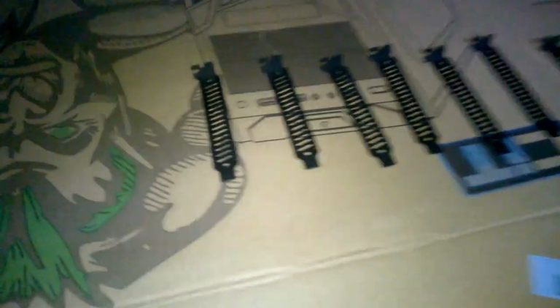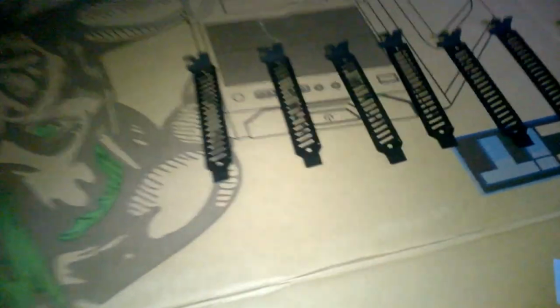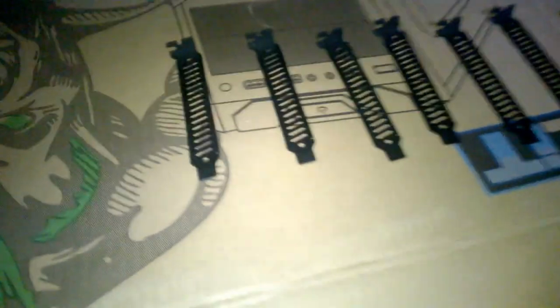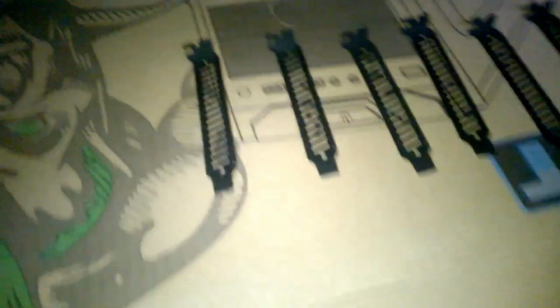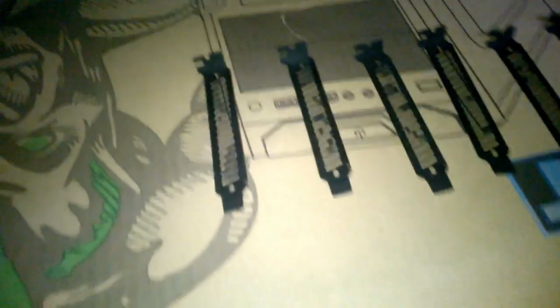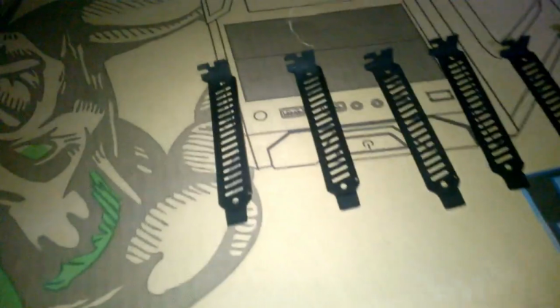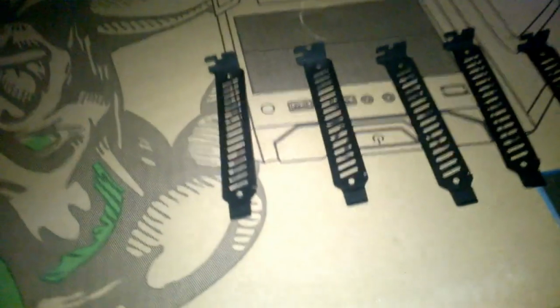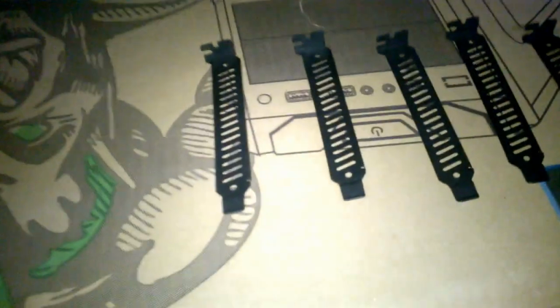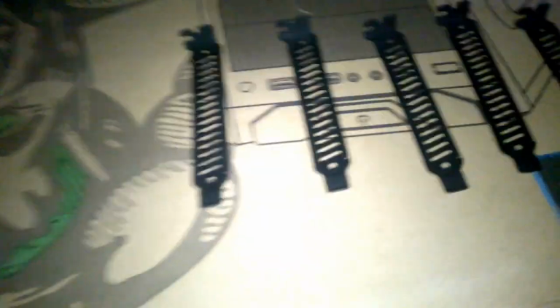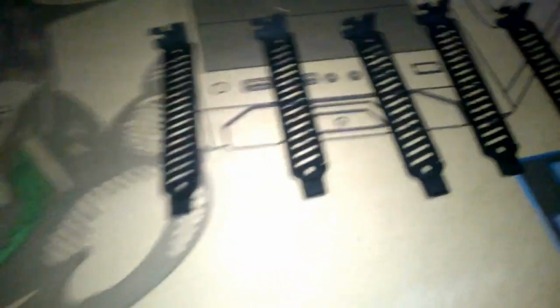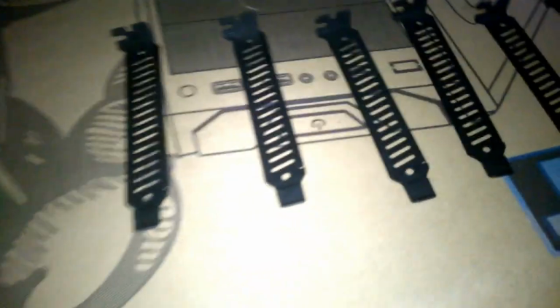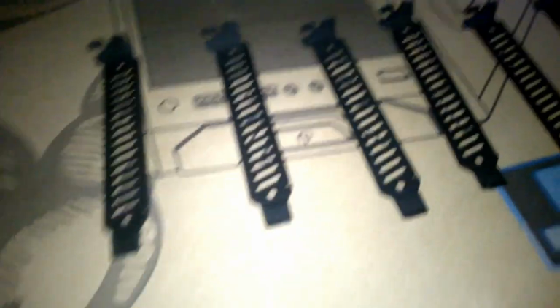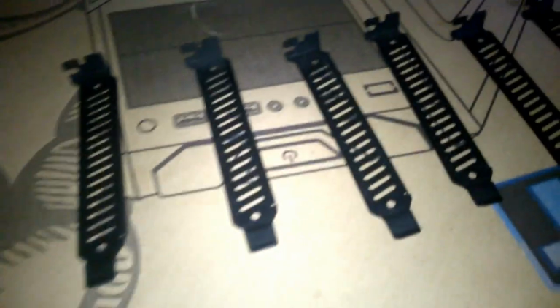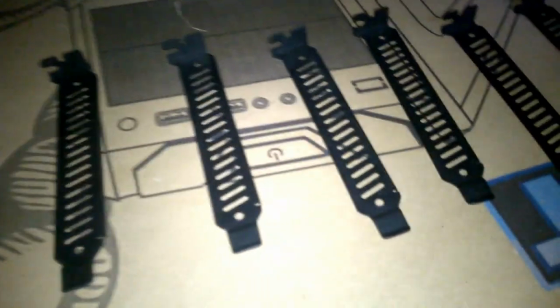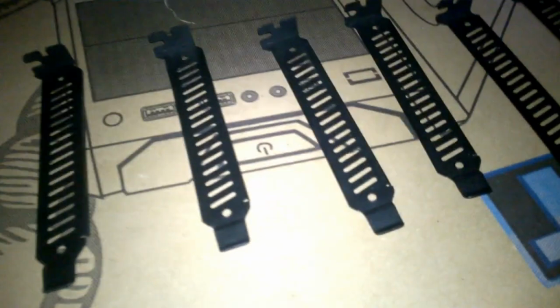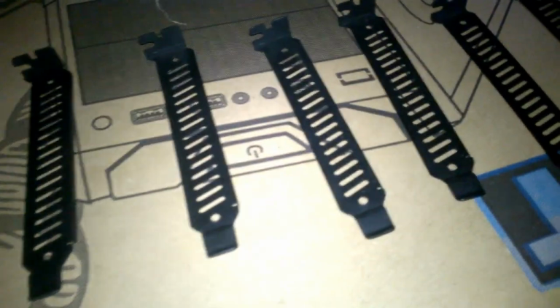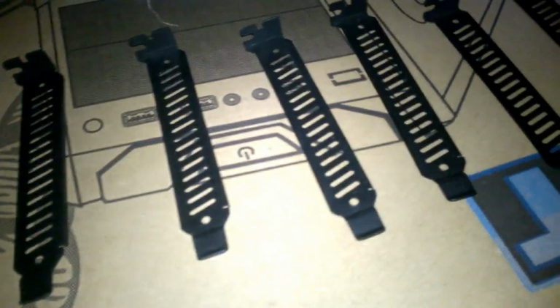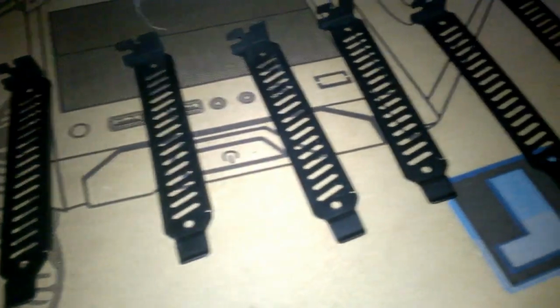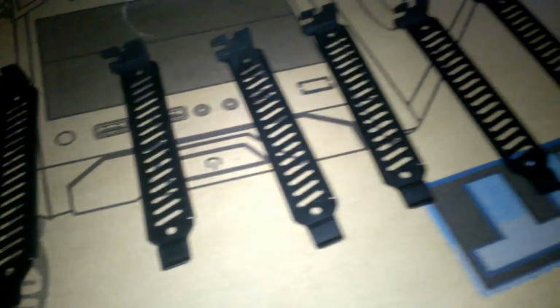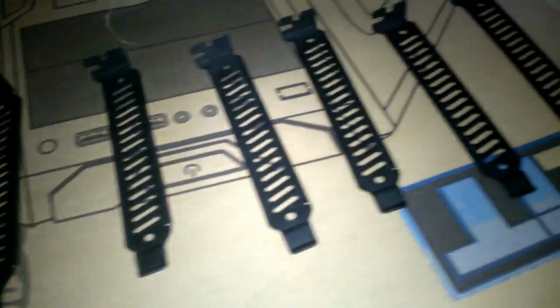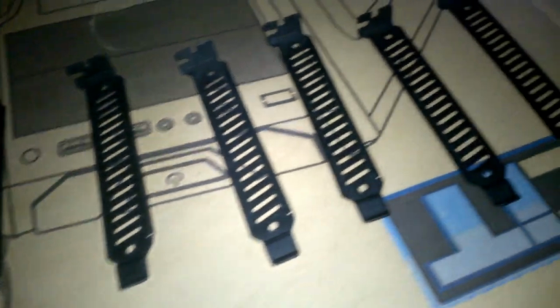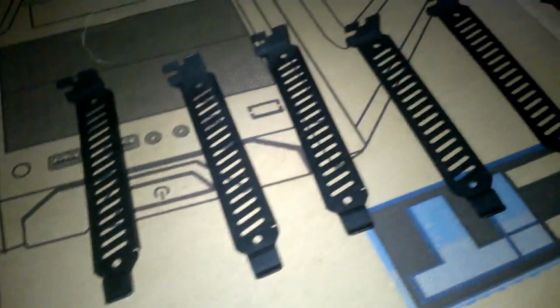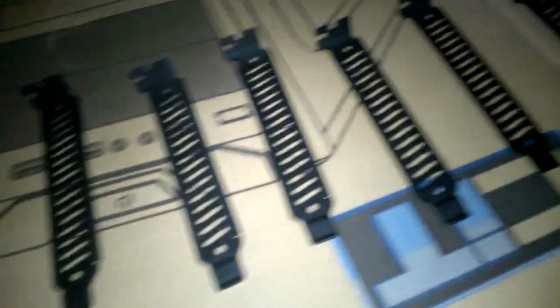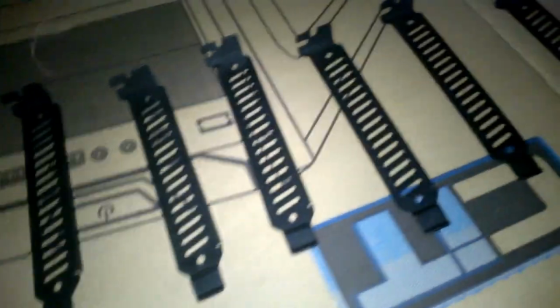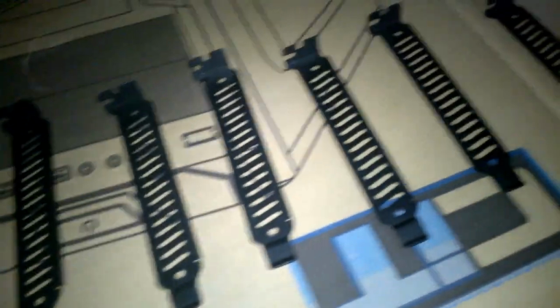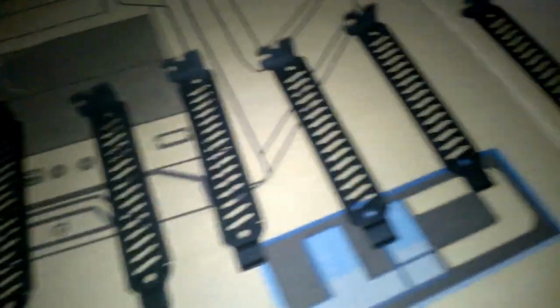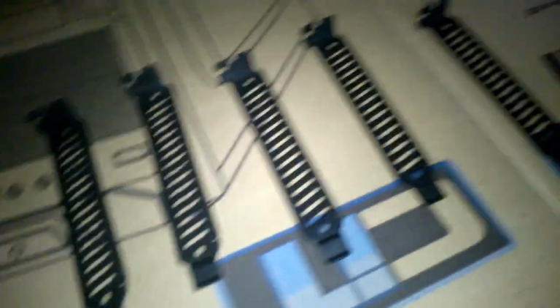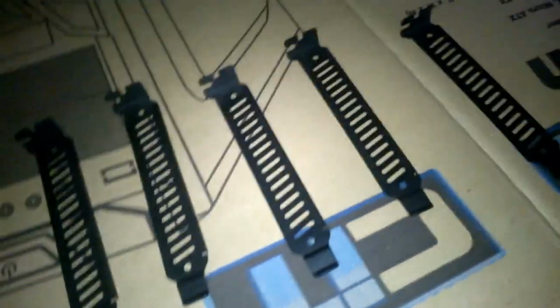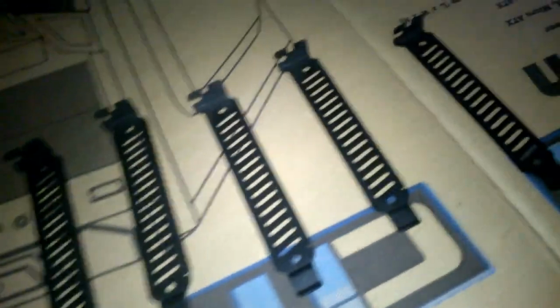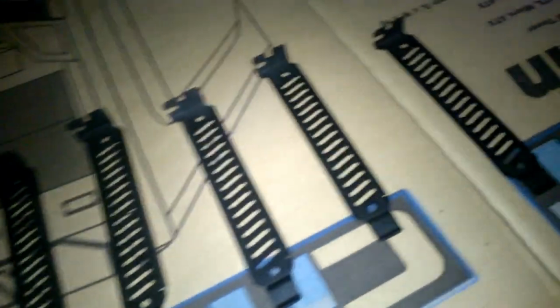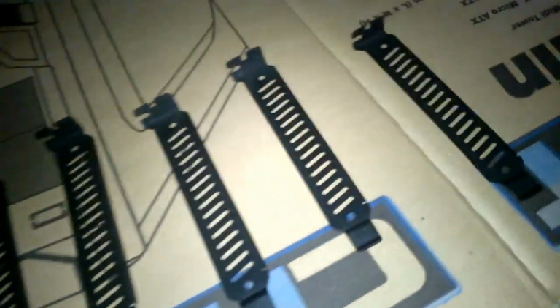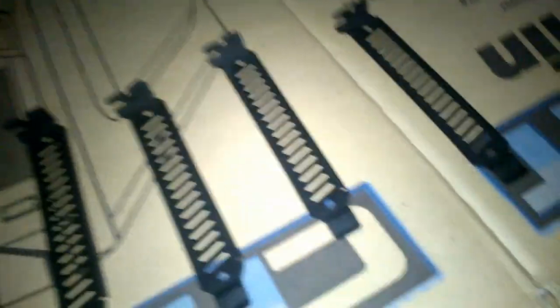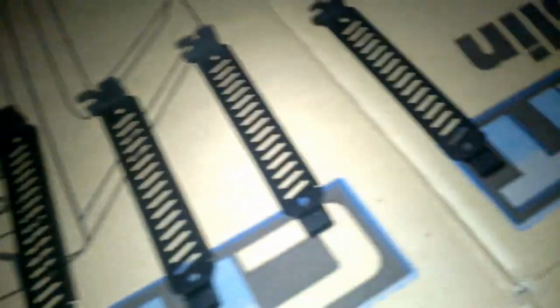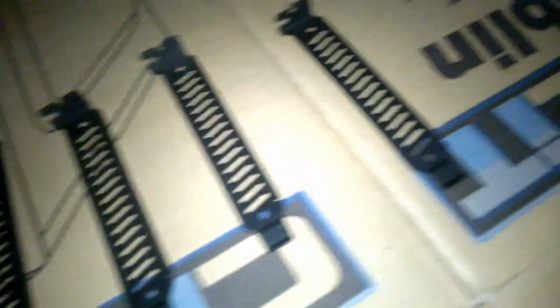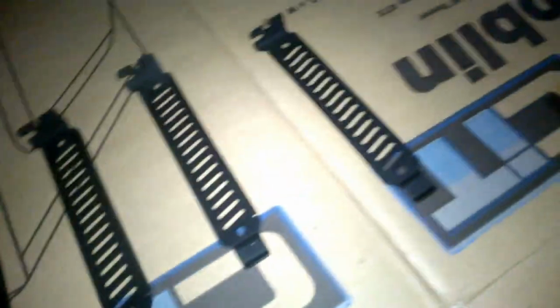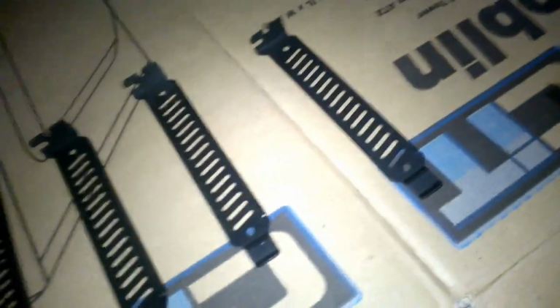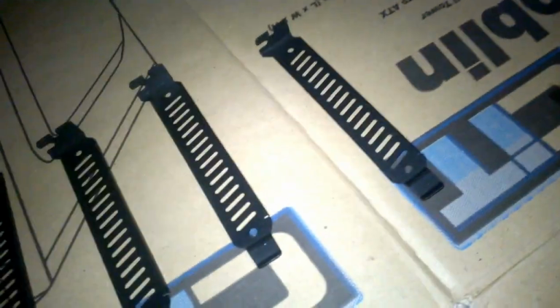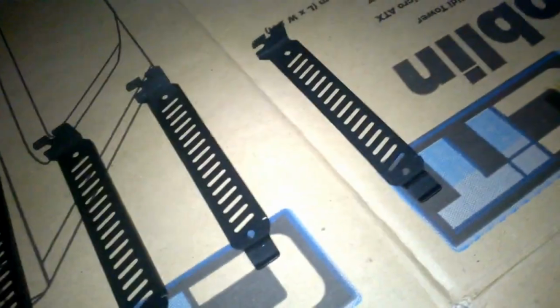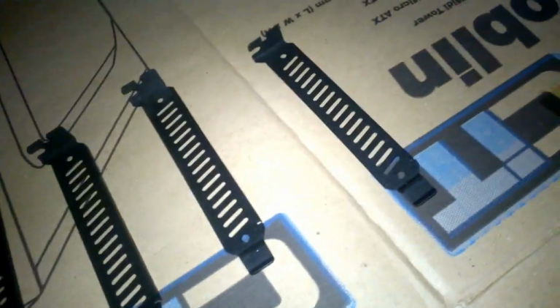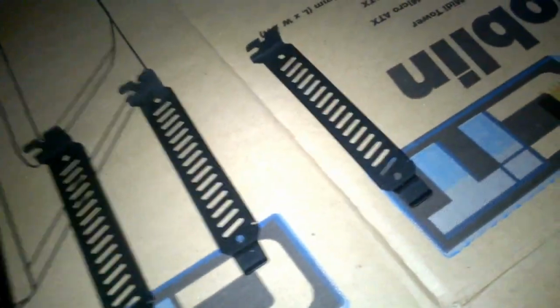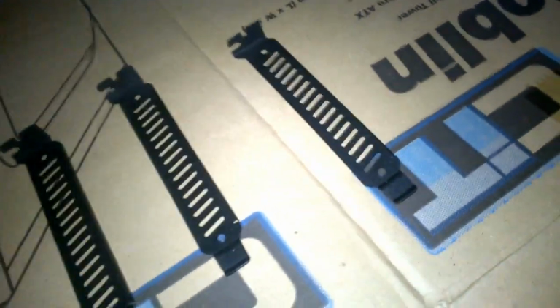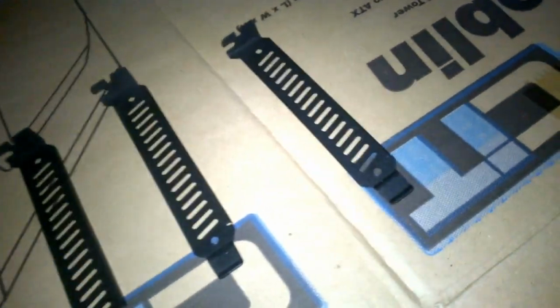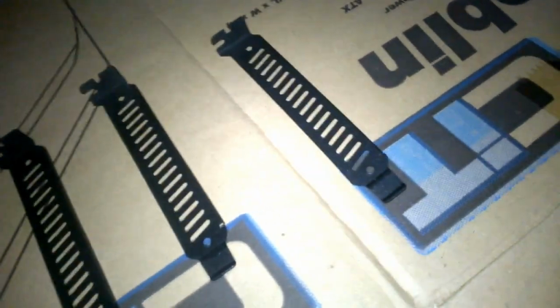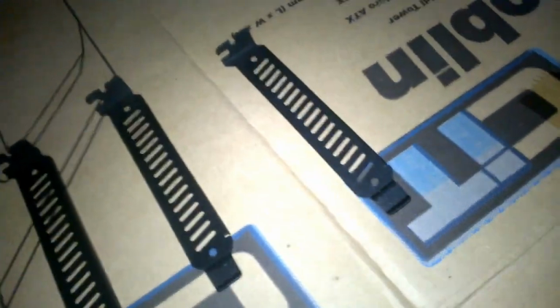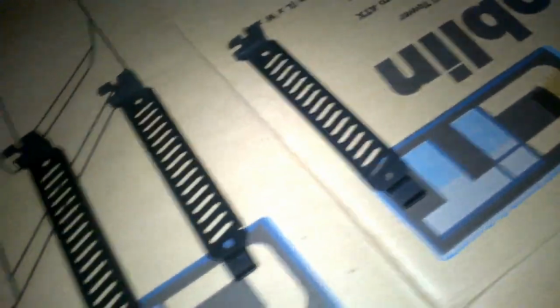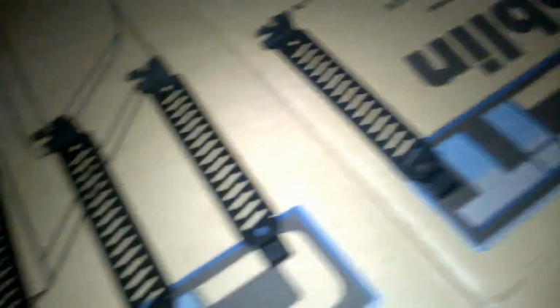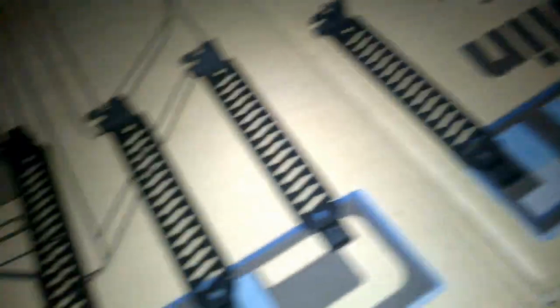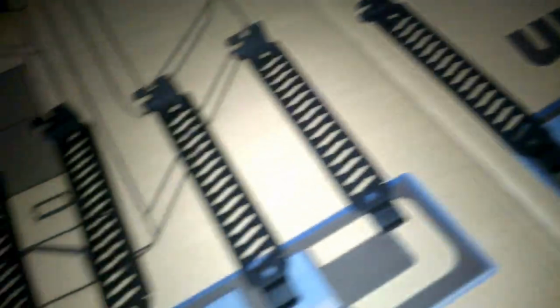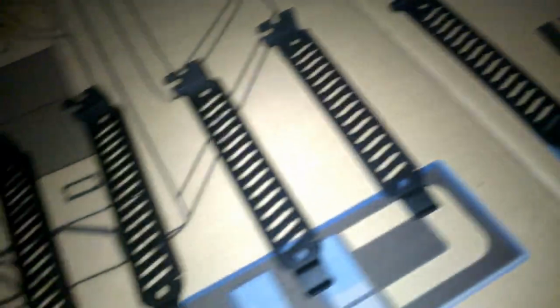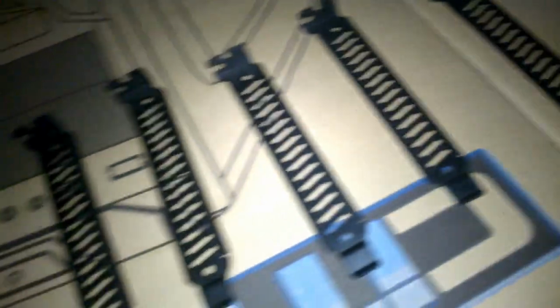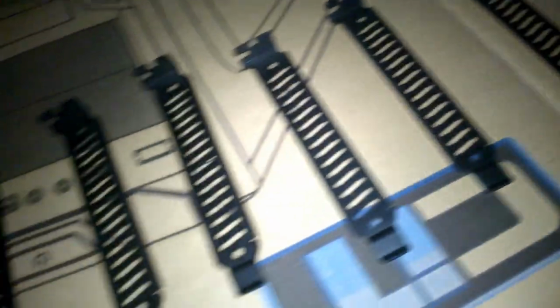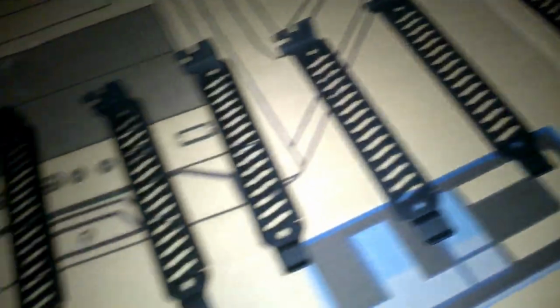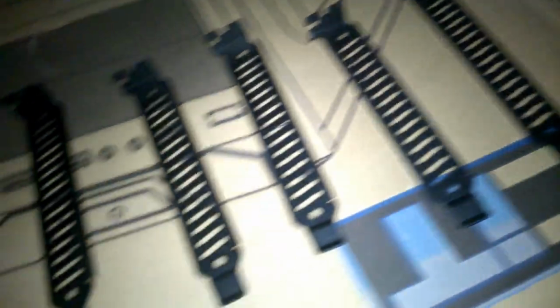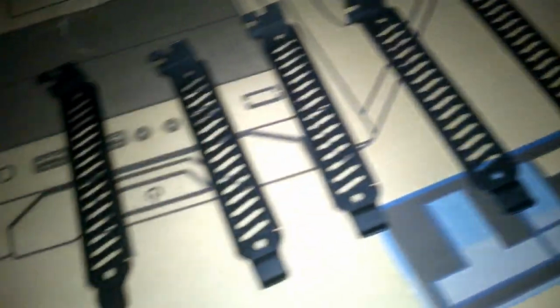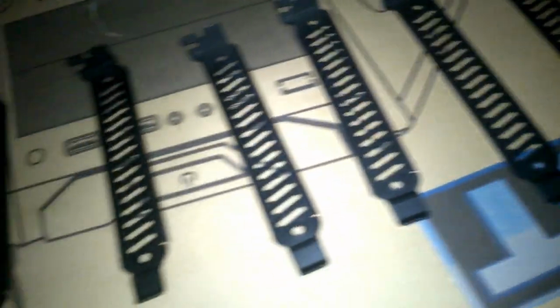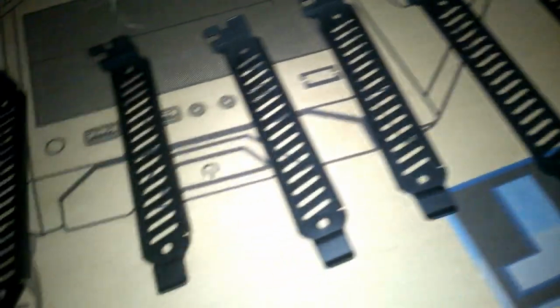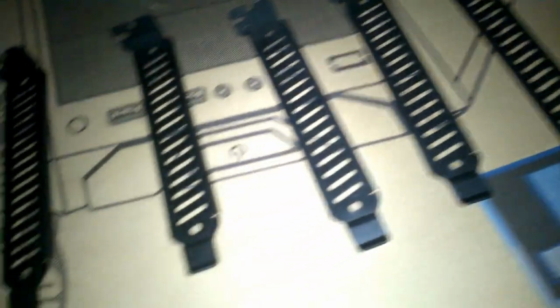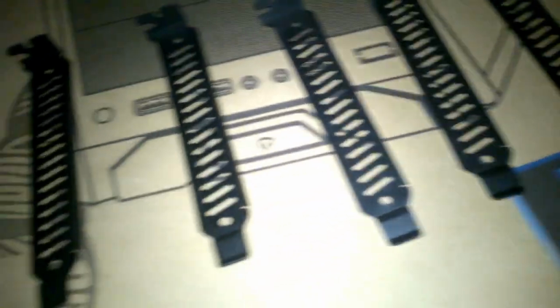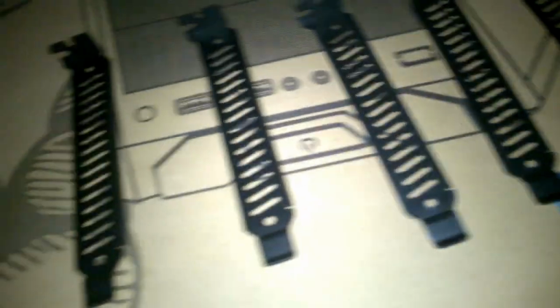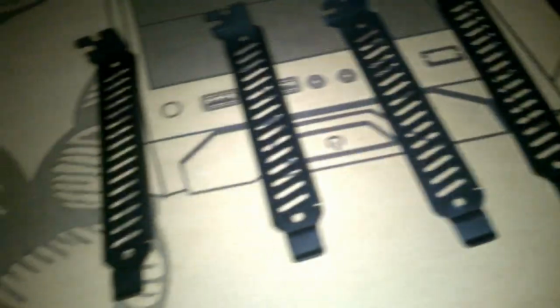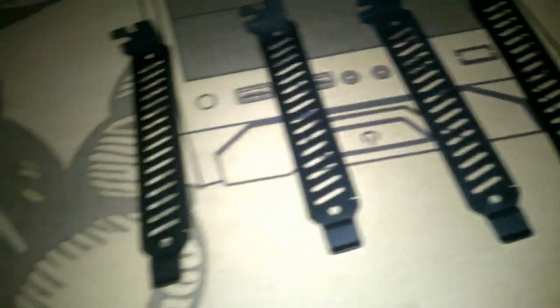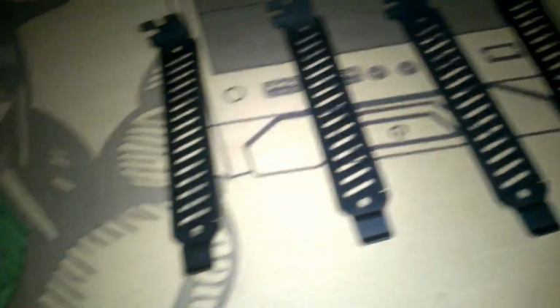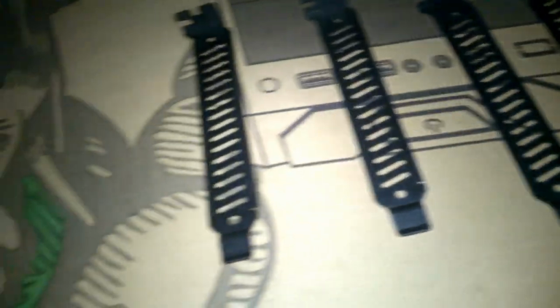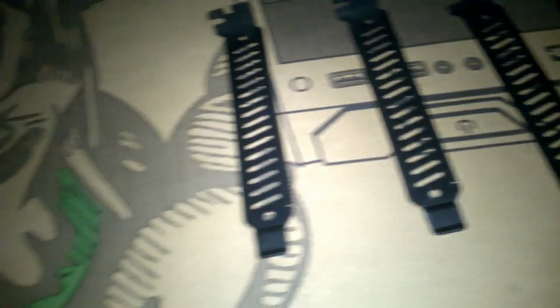As usual in Ireland it's raining, so we're now in the shed which is very cluttered. But we're going to spray paint these PCIe brackets.